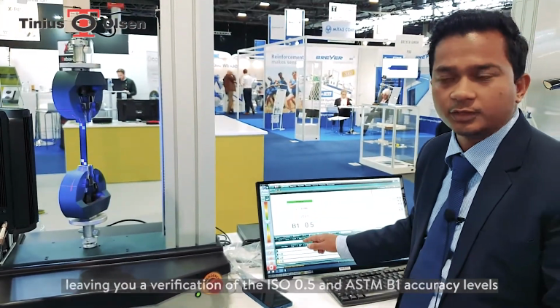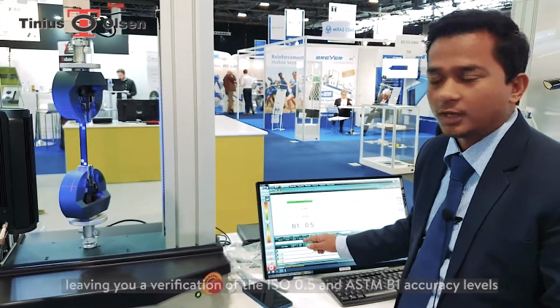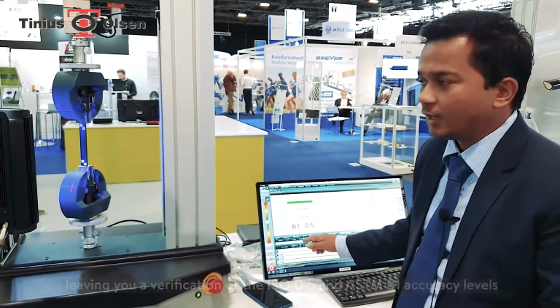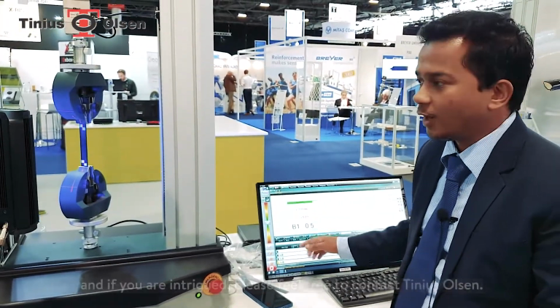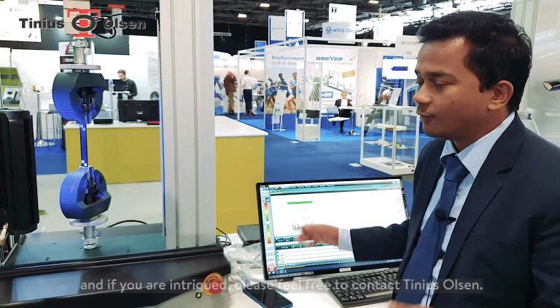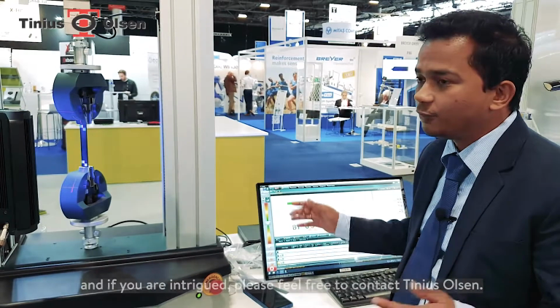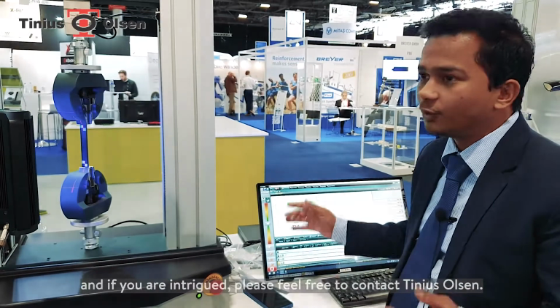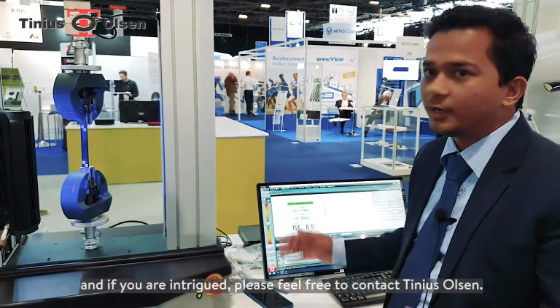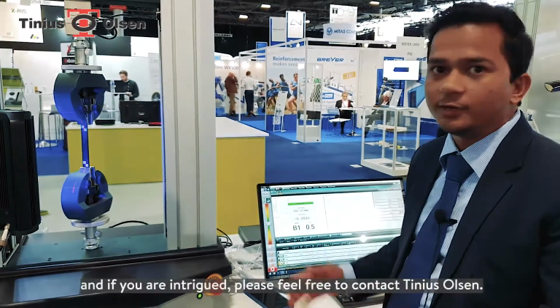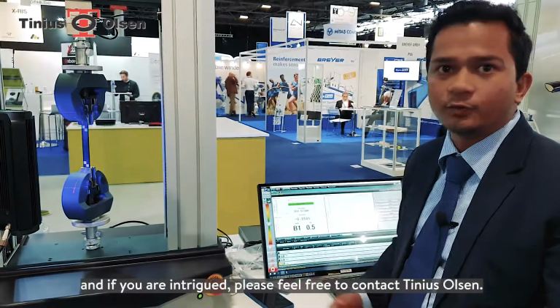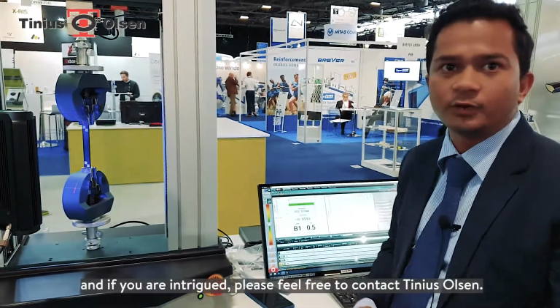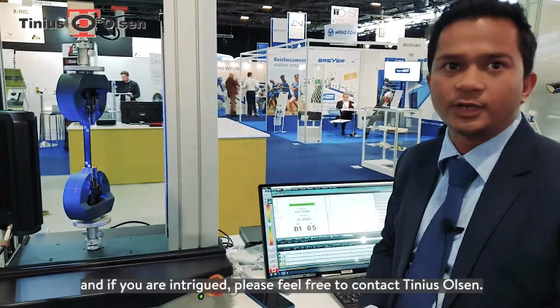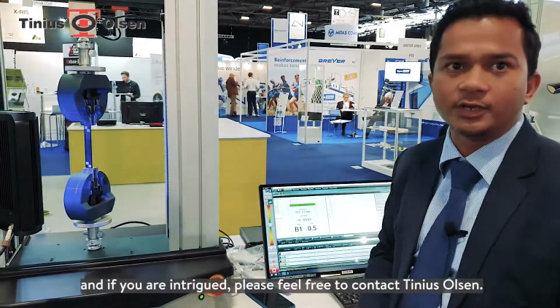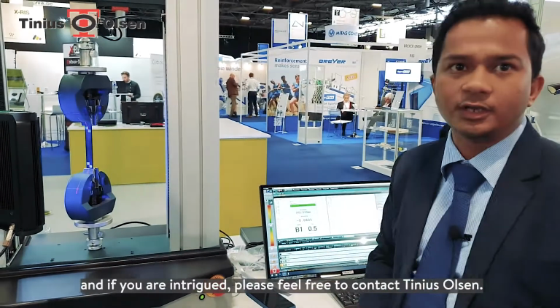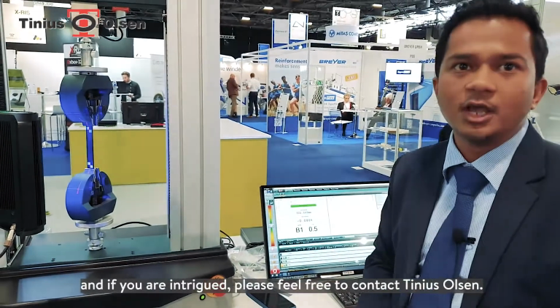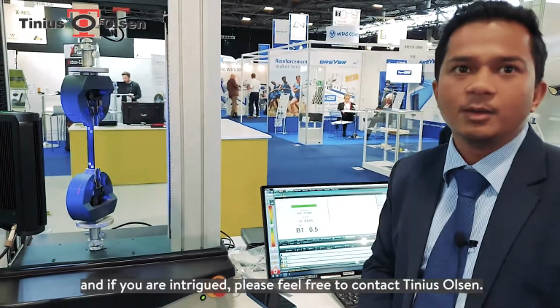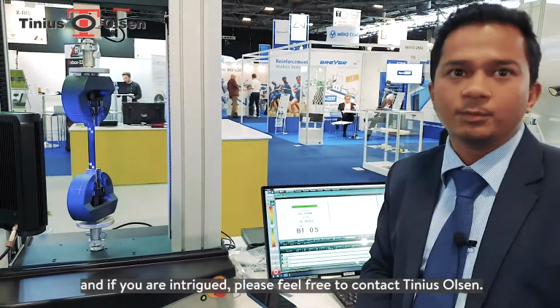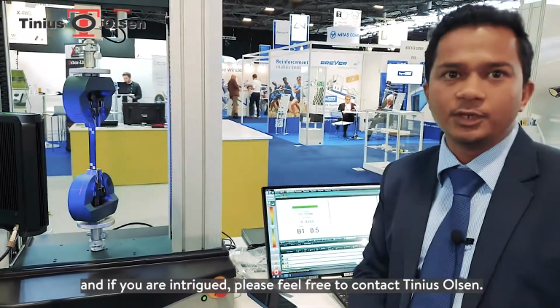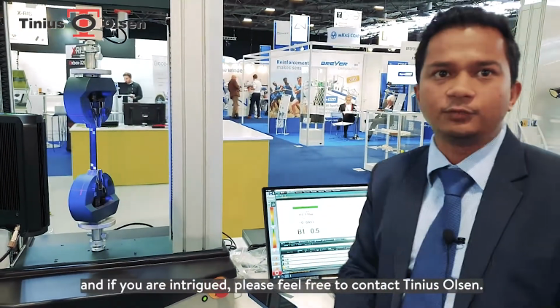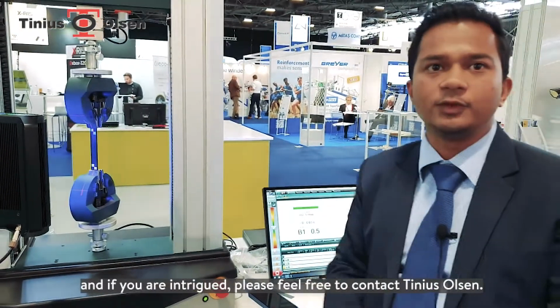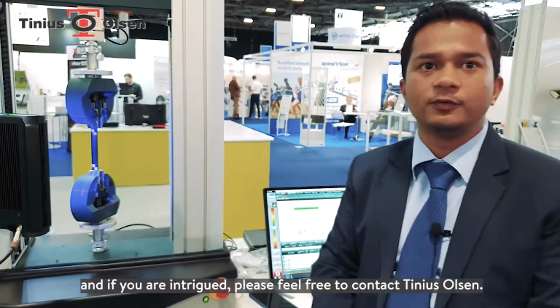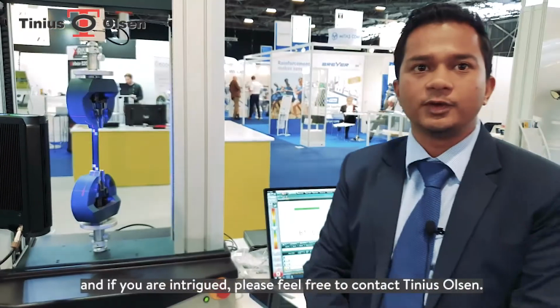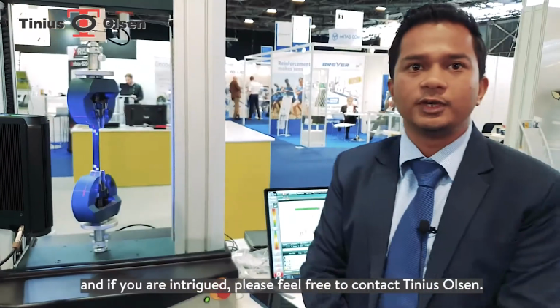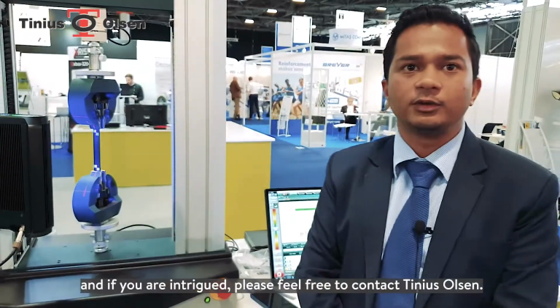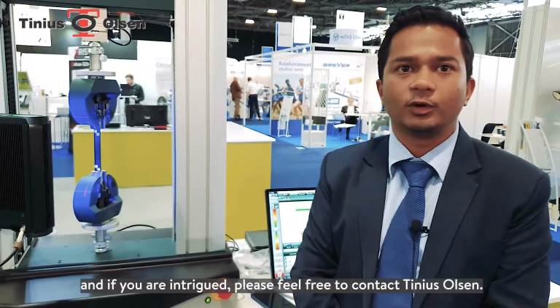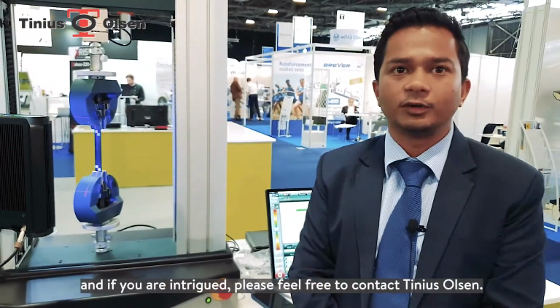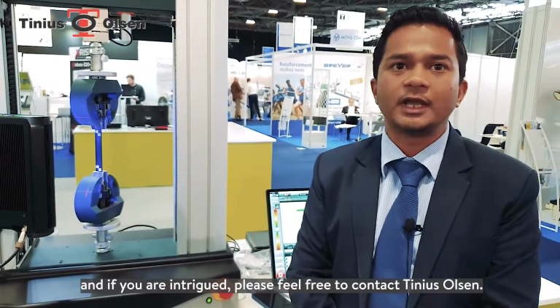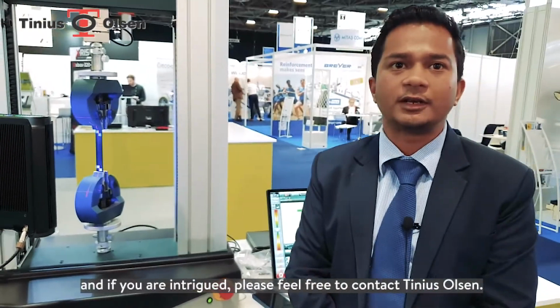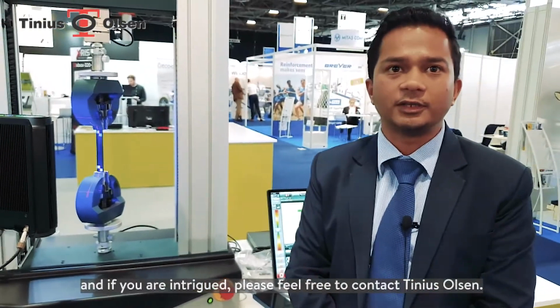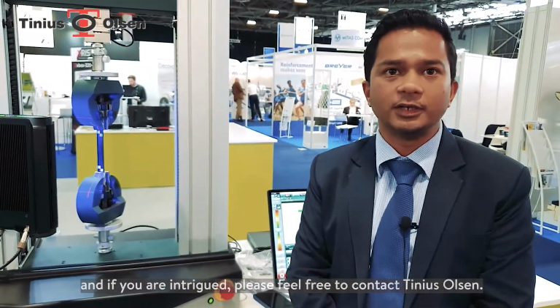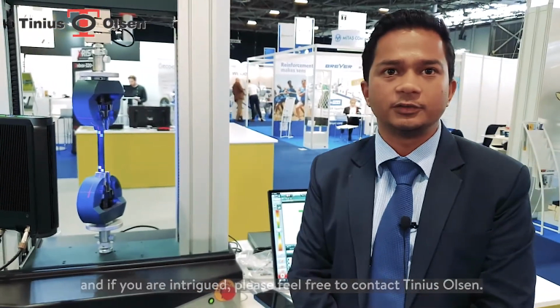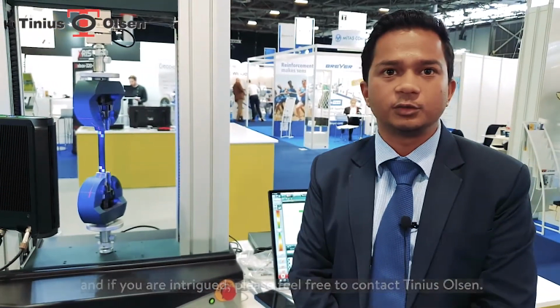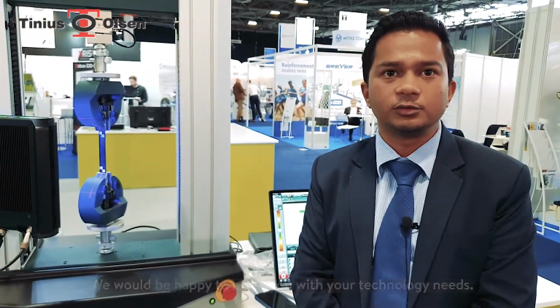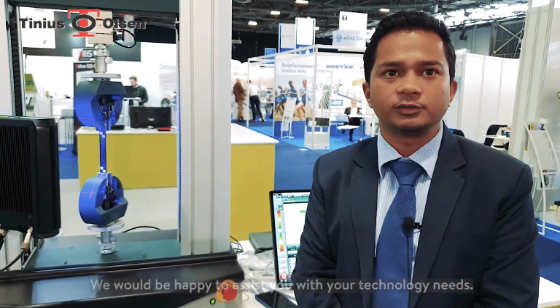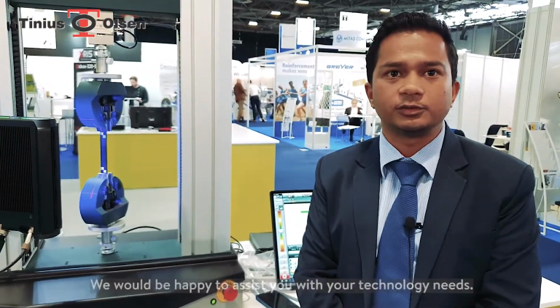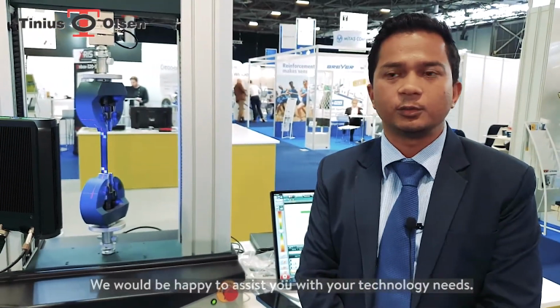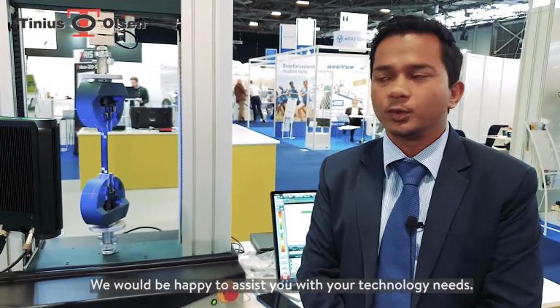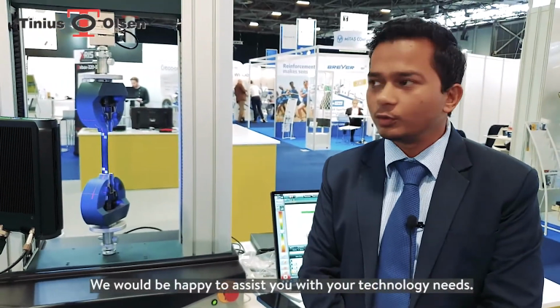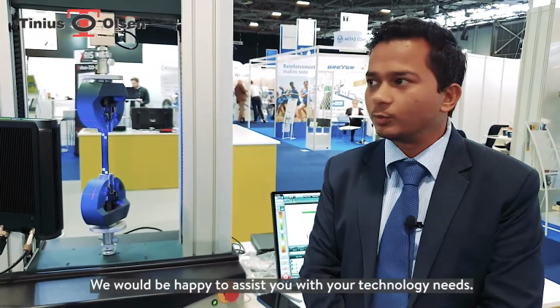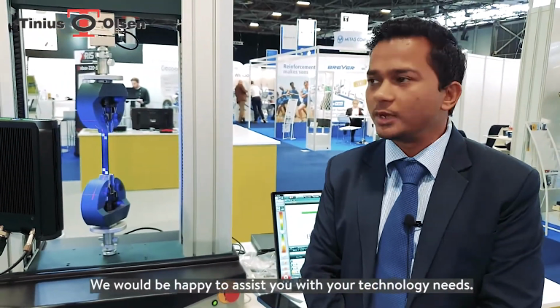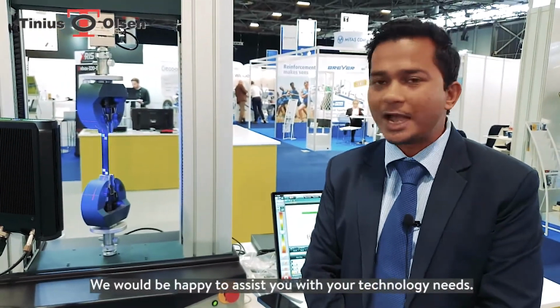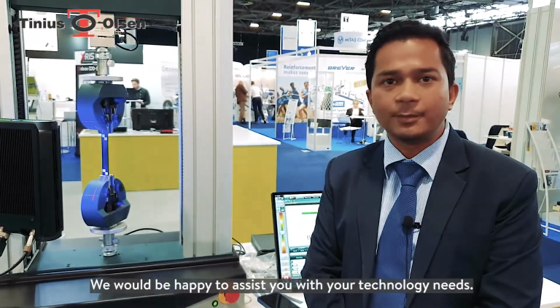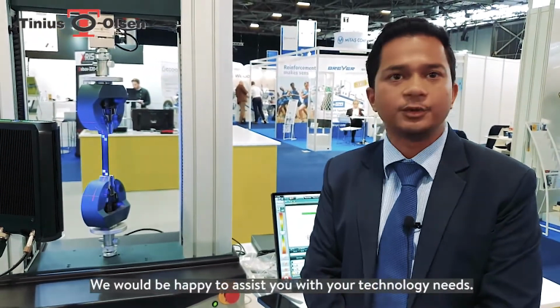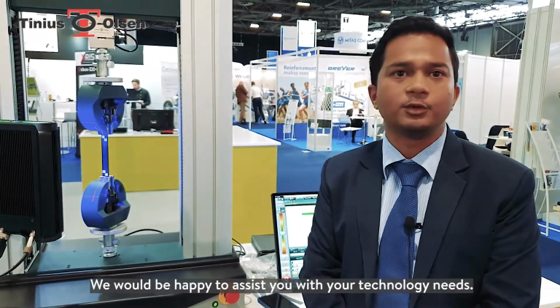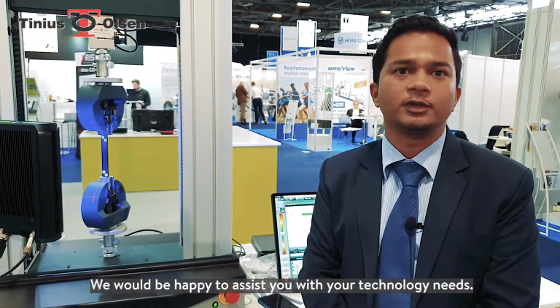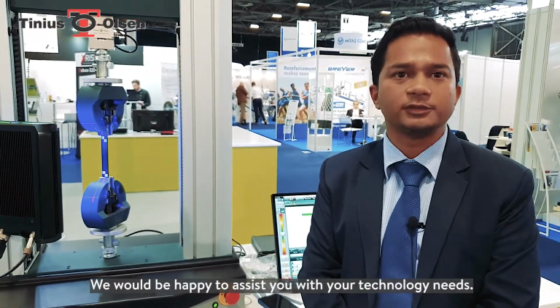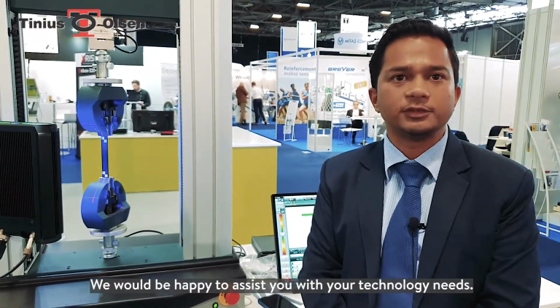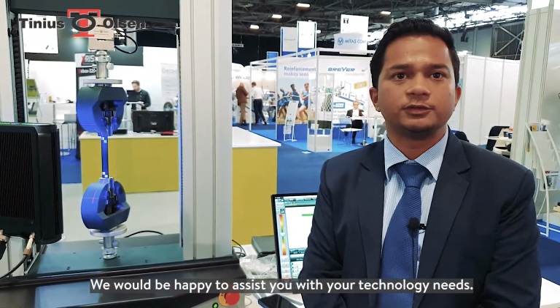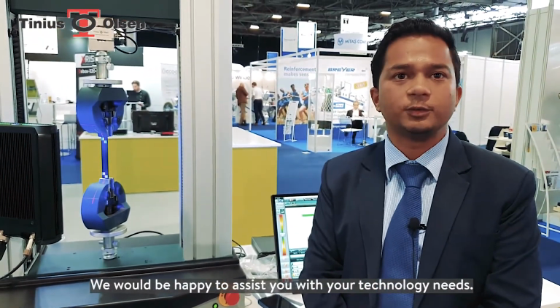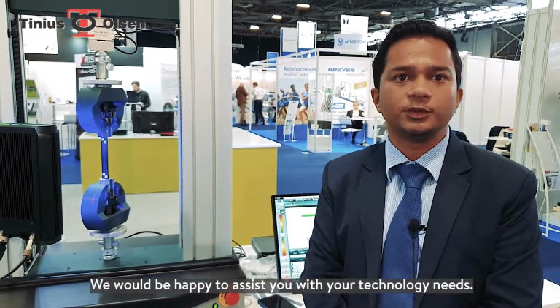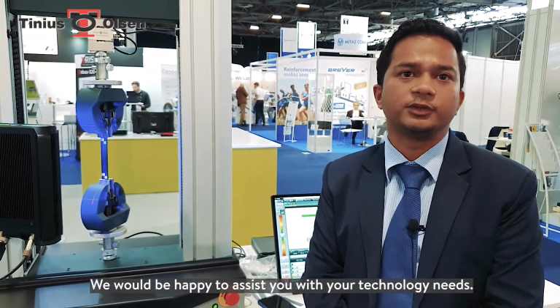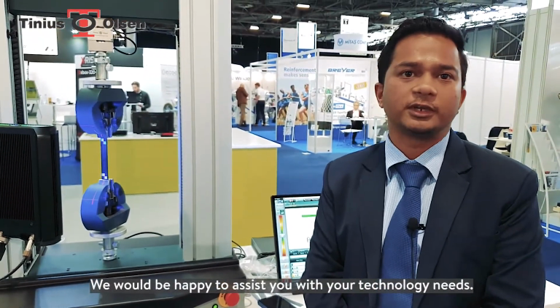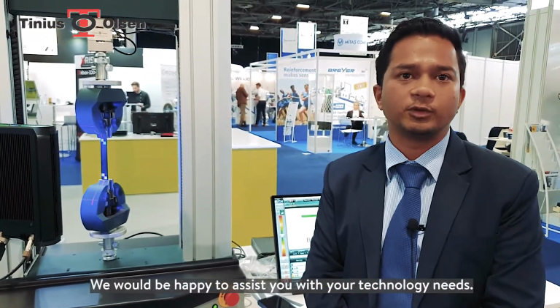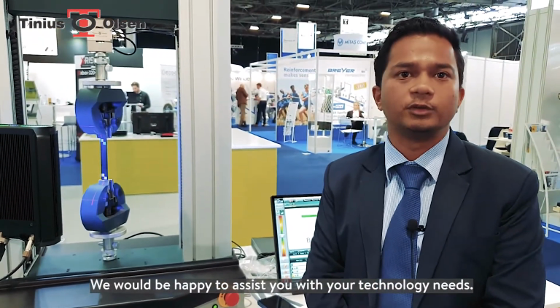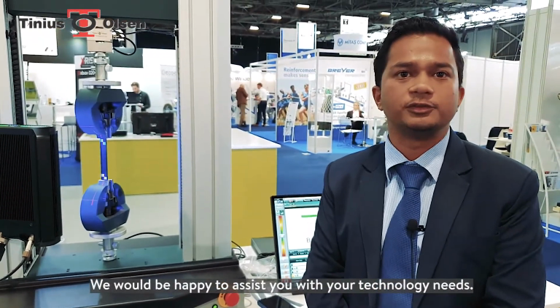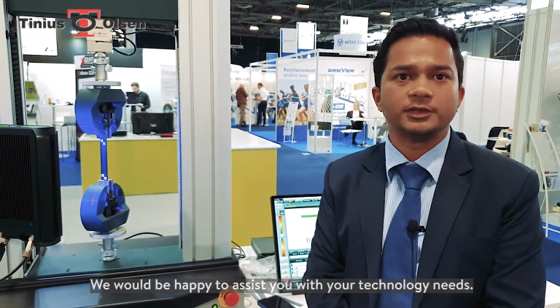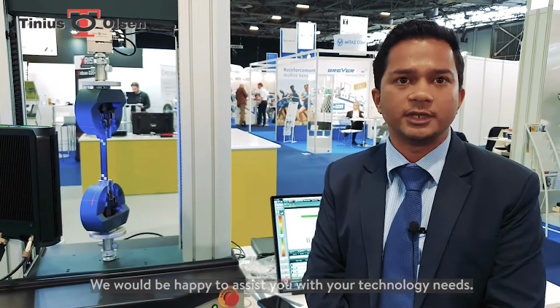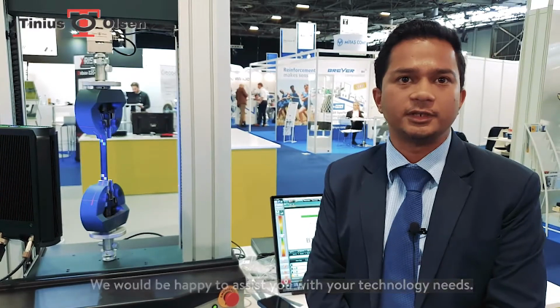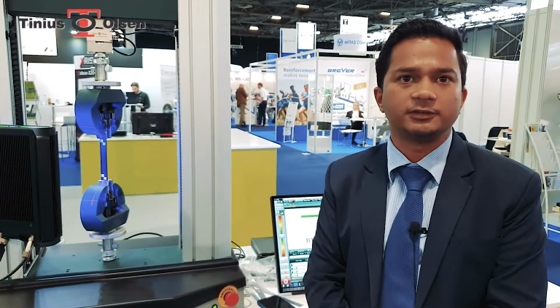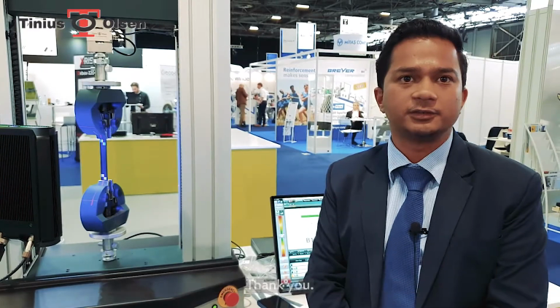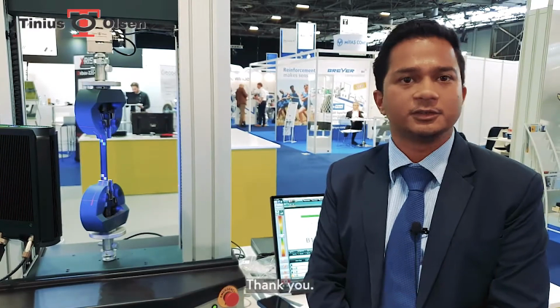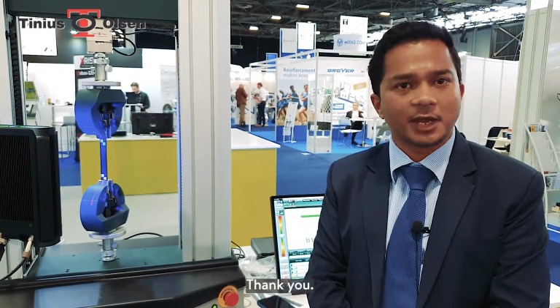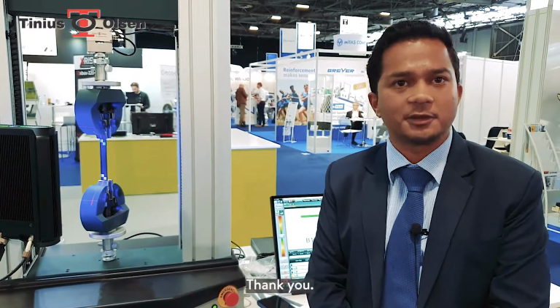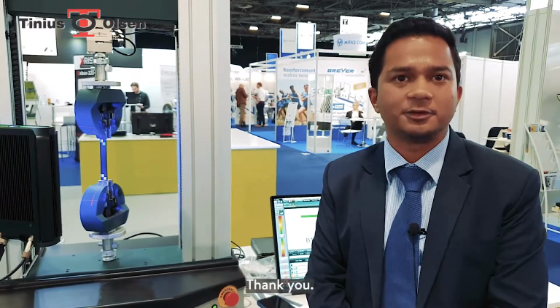Now if you are intrigued, please feel free to contact Thinis Olsen. We would be happy to assist you with your technology needs. Thank you.